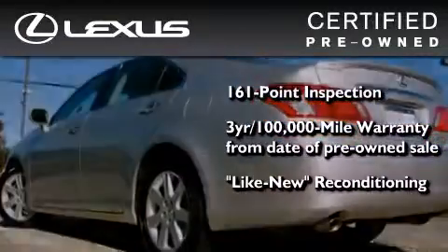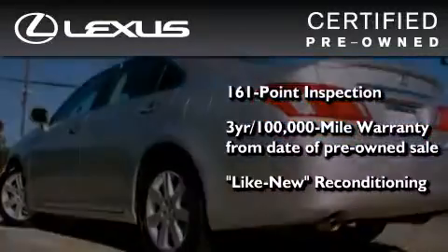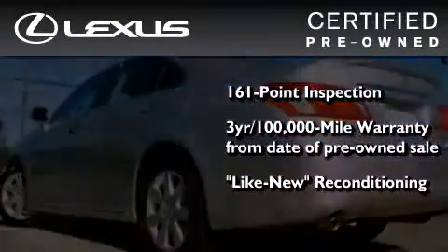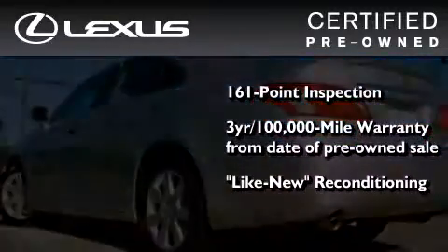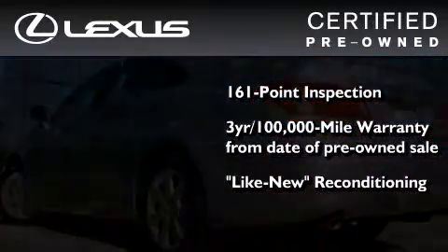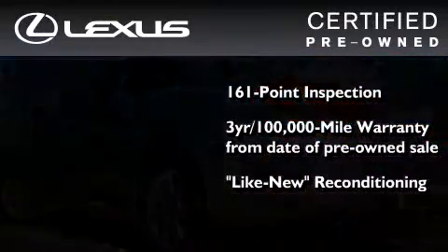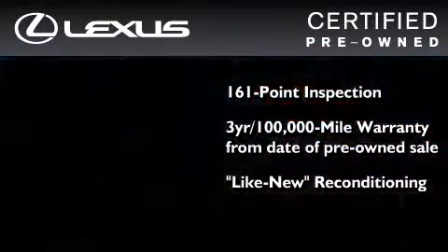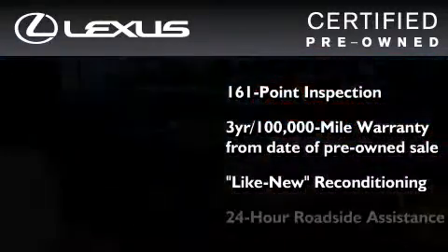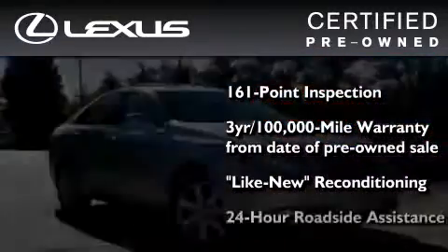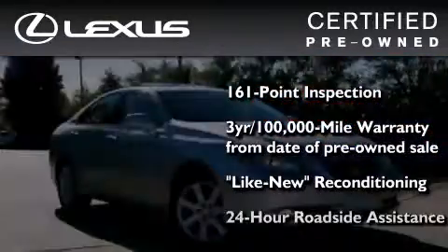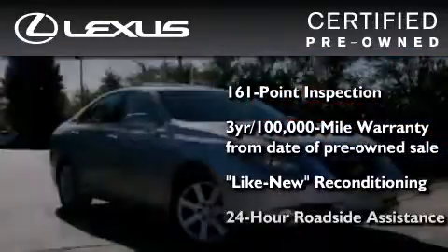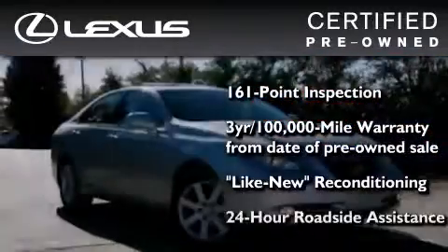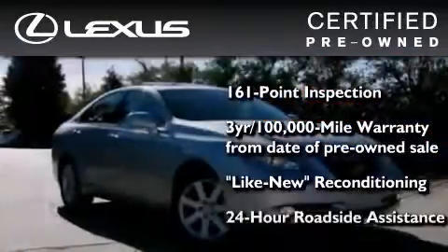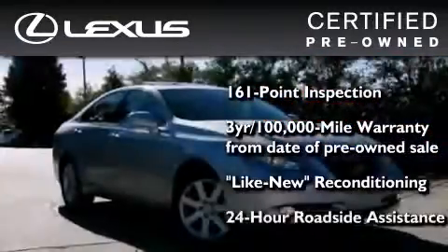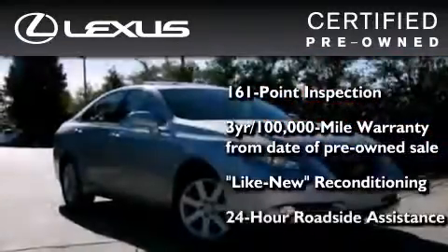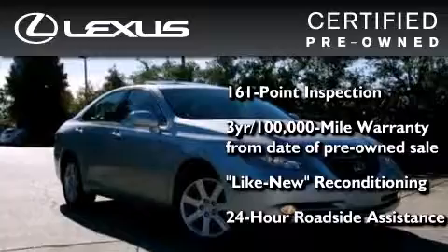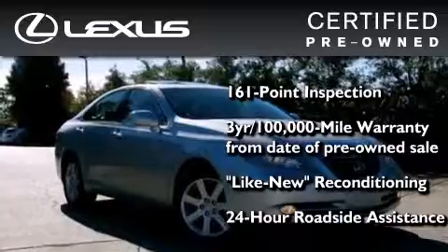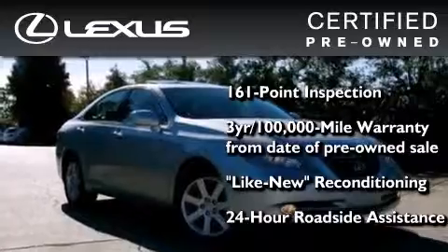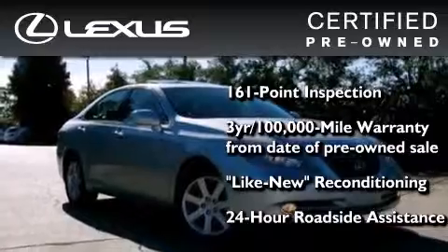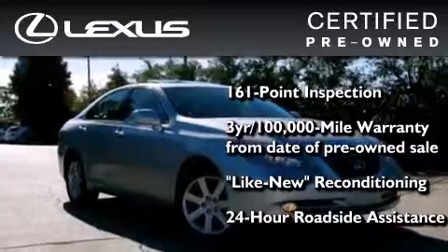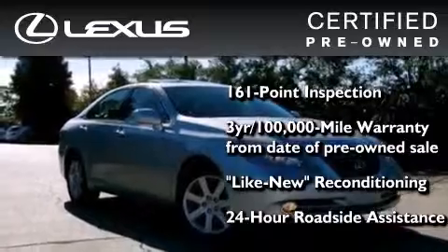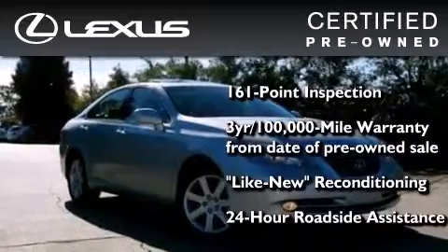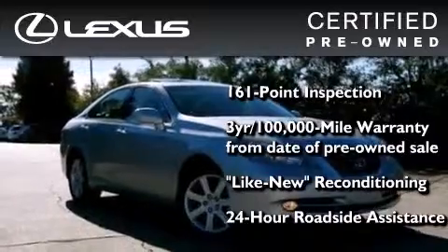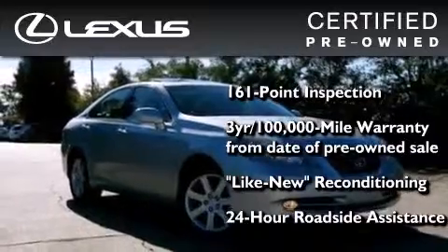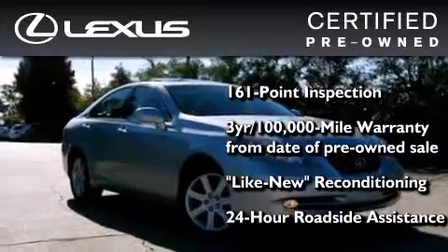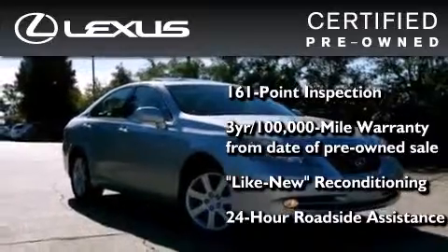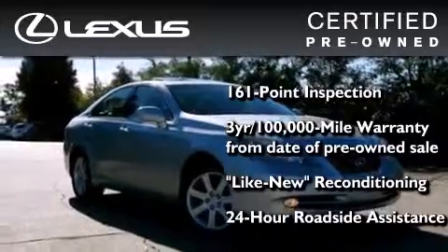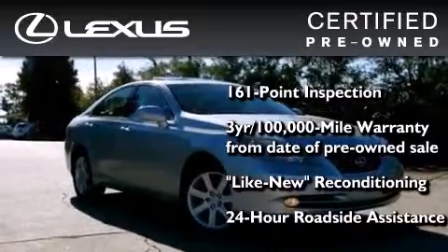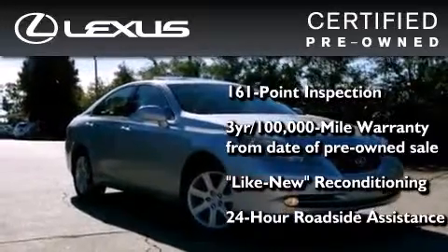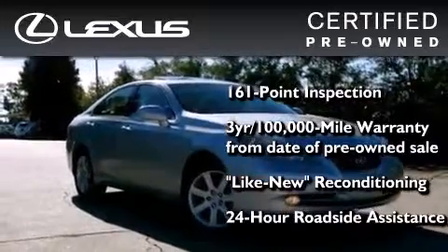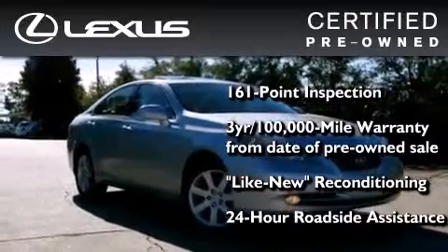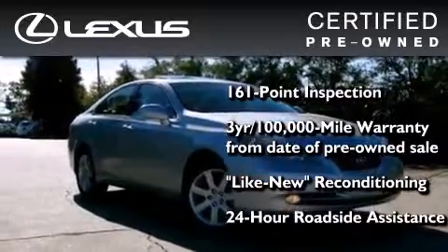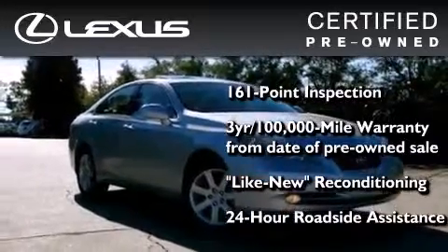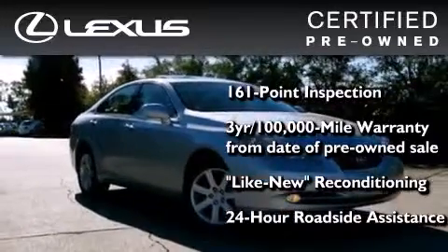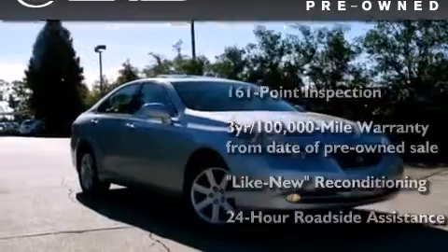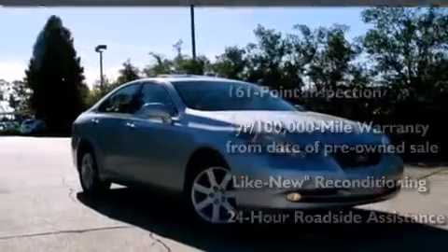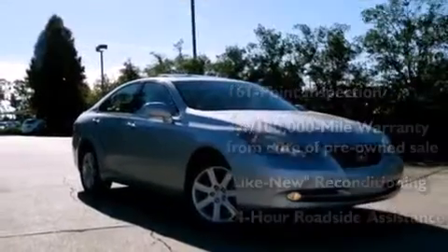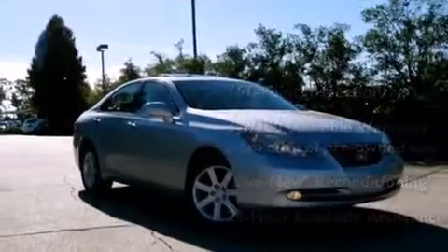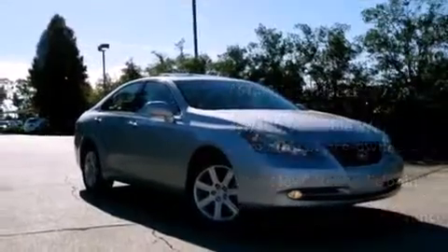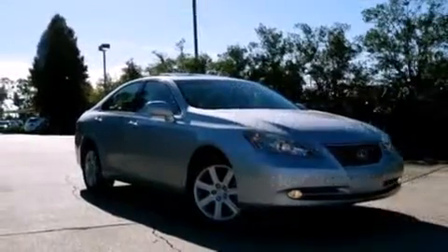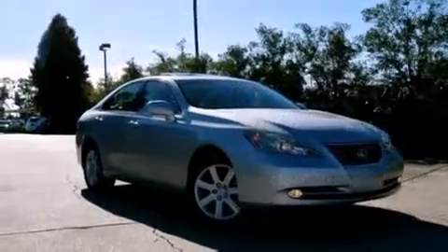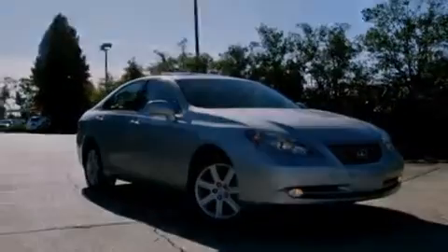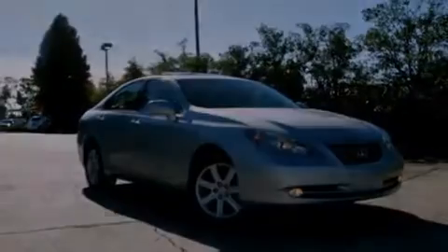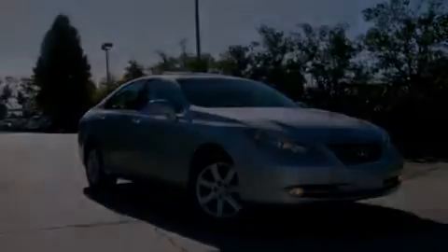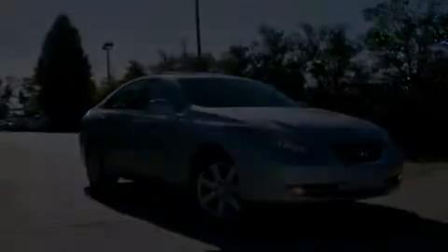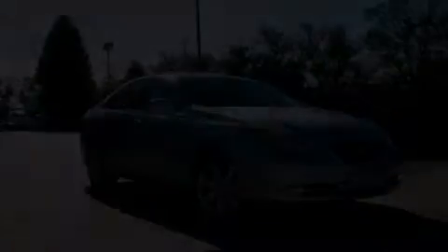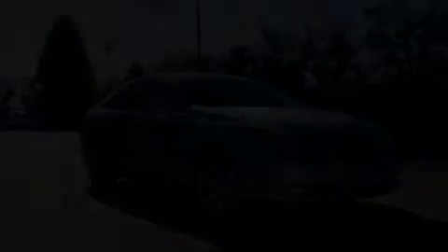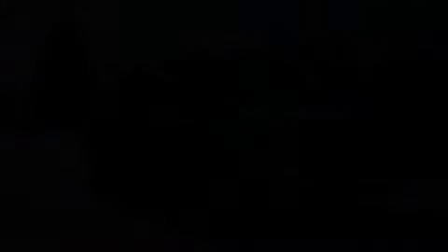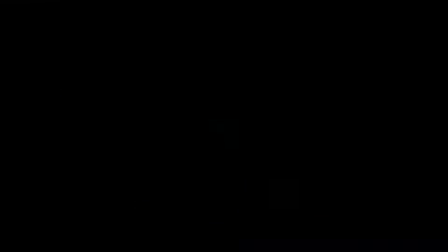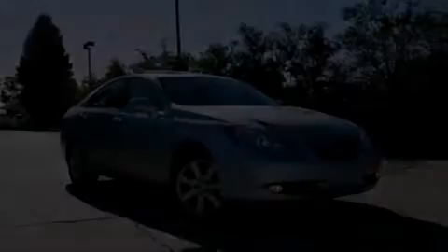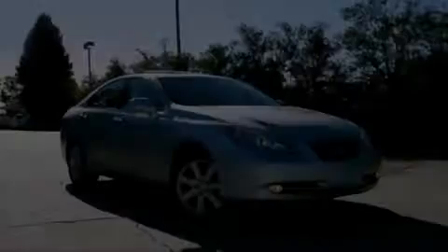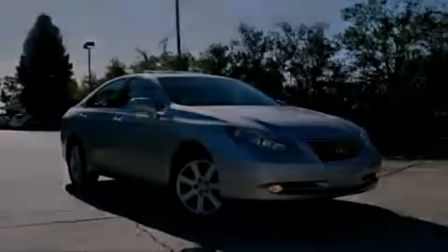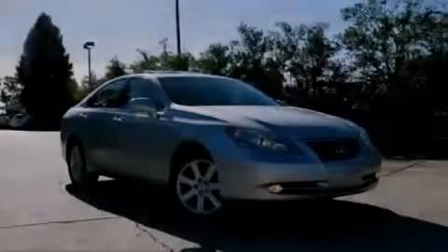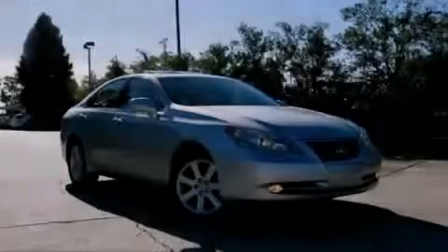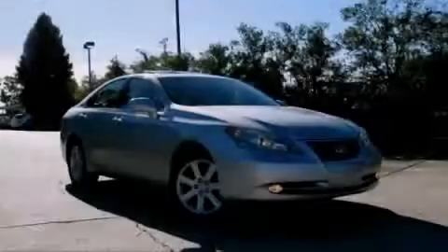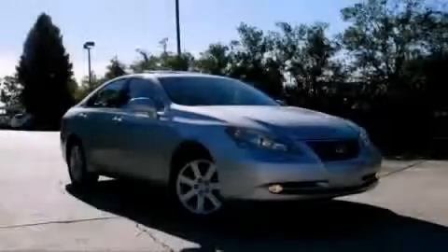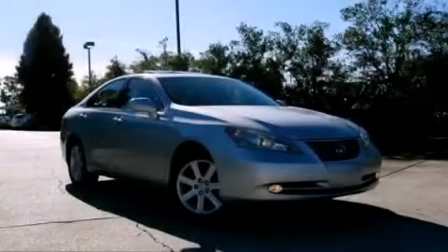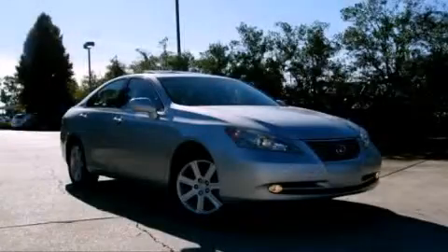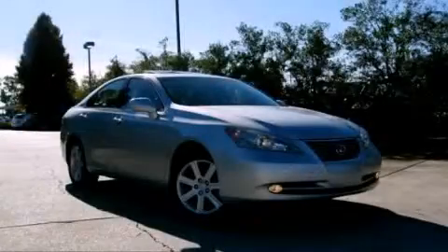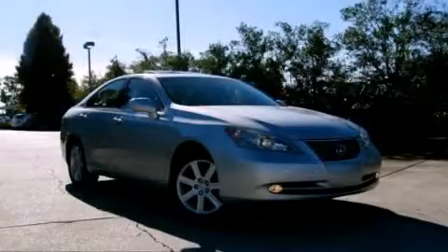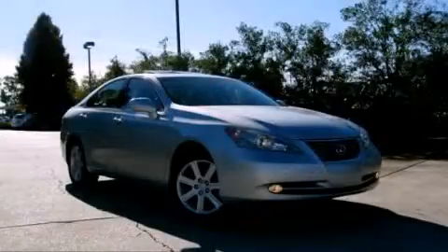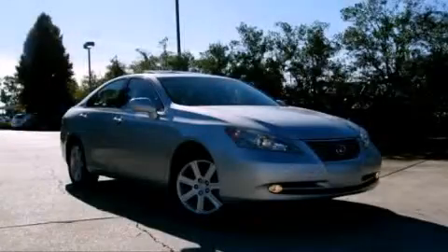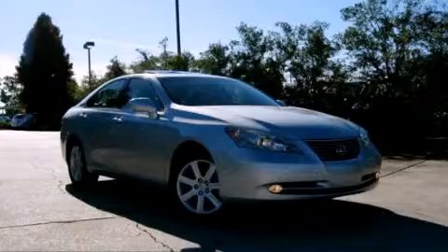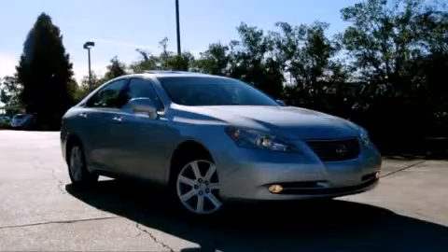It isn't new, and it isn't used. It's in a special category all its own. Contact us today to arrange your test drive.